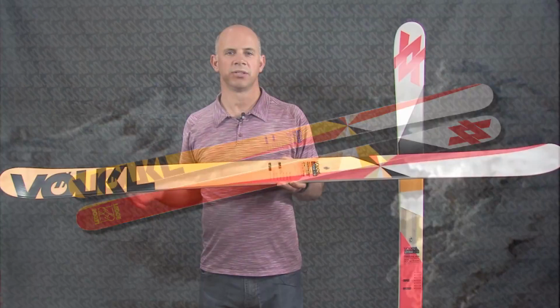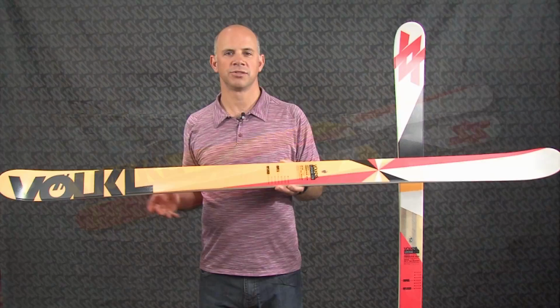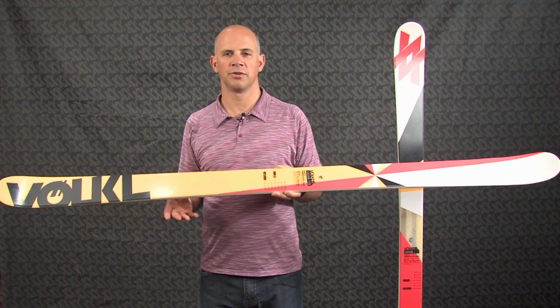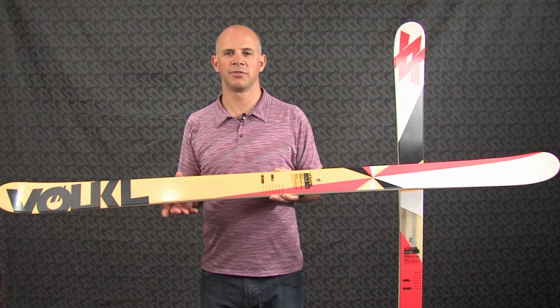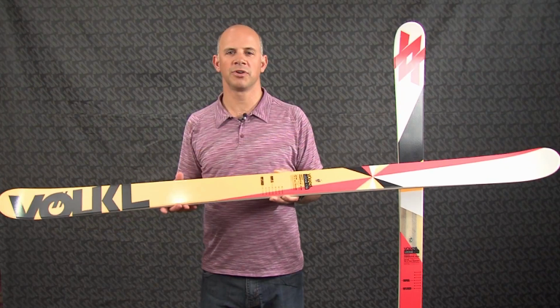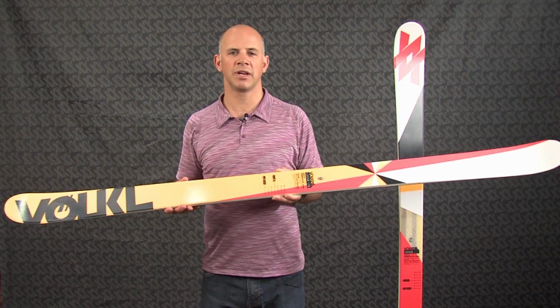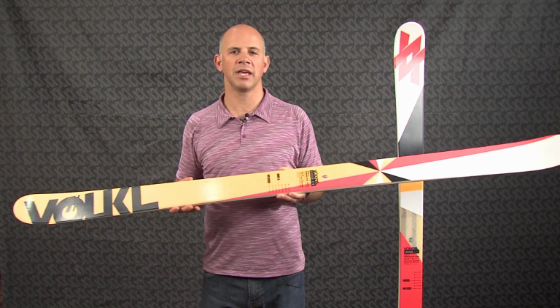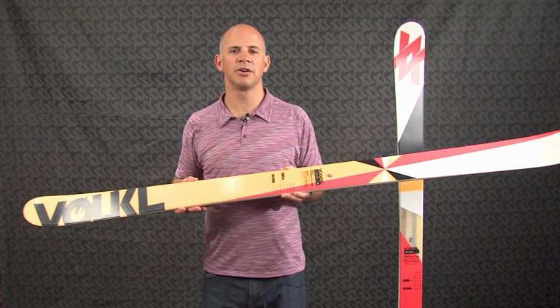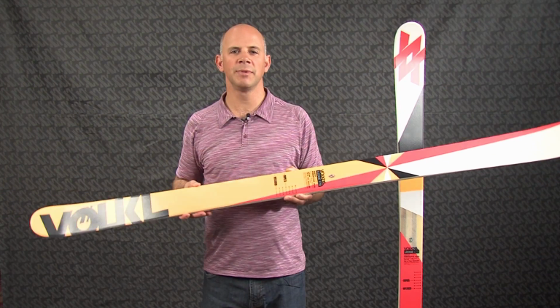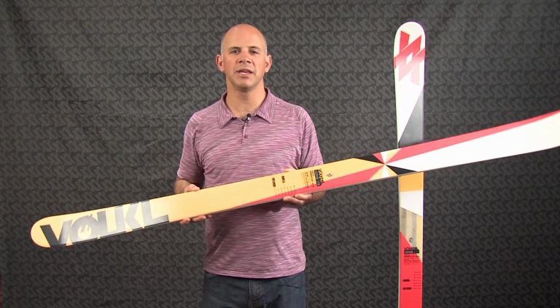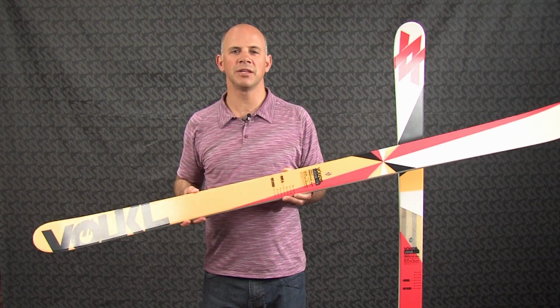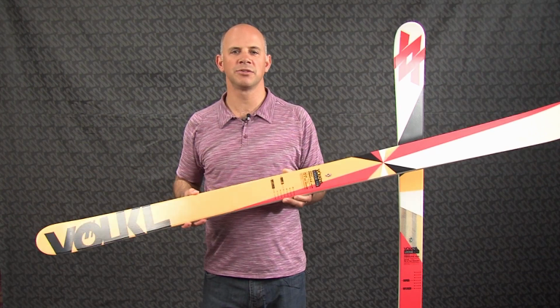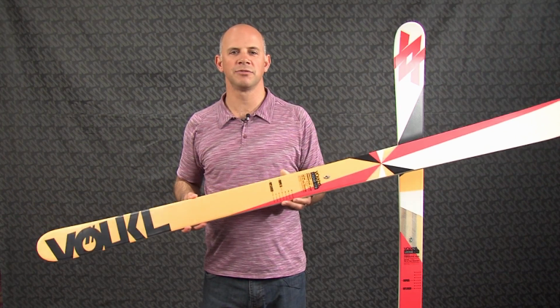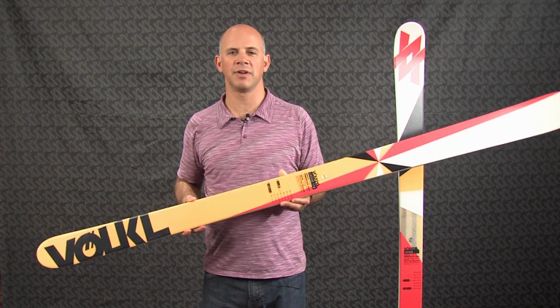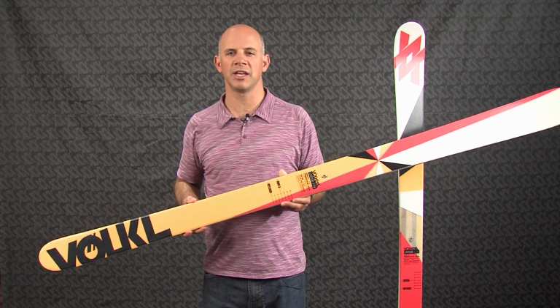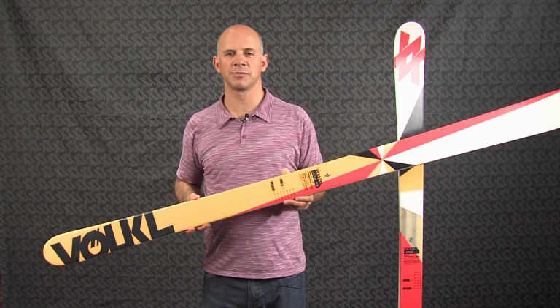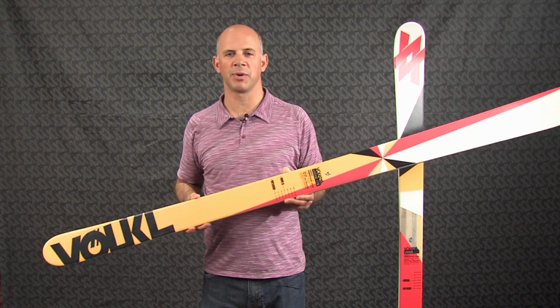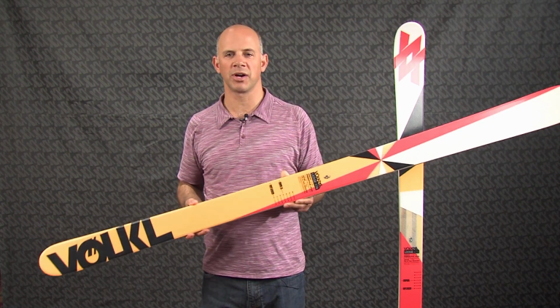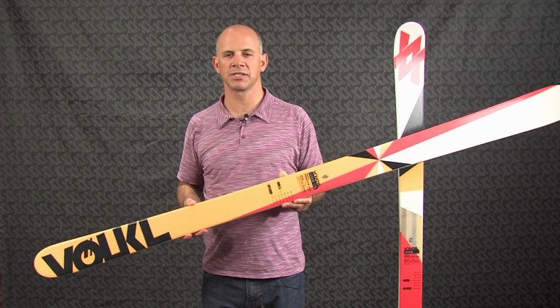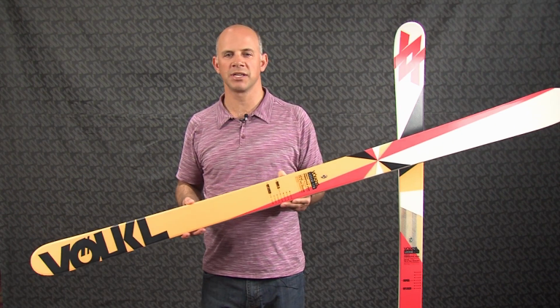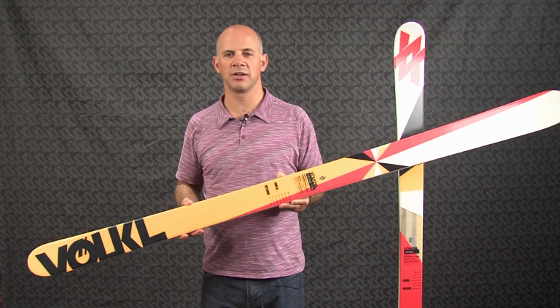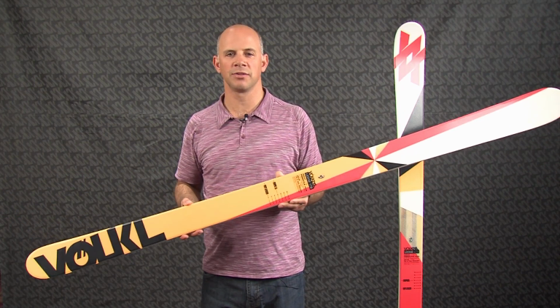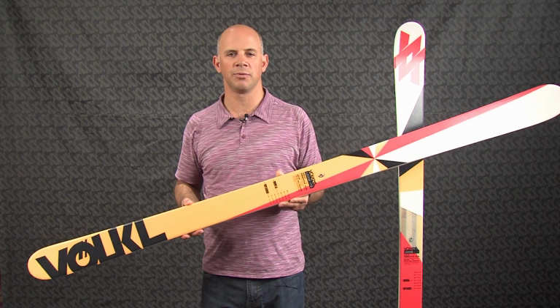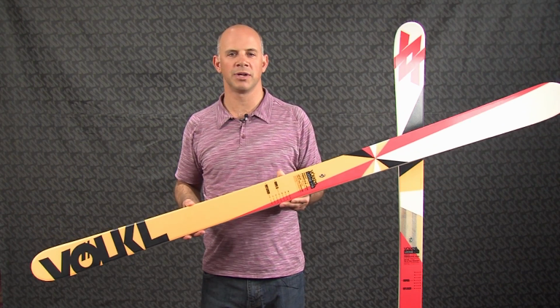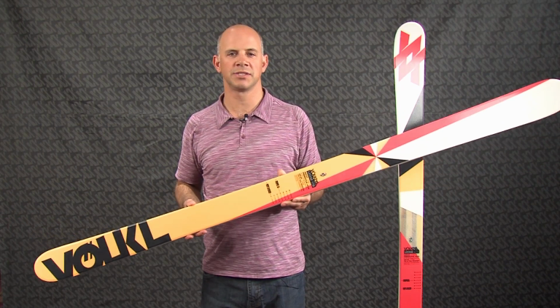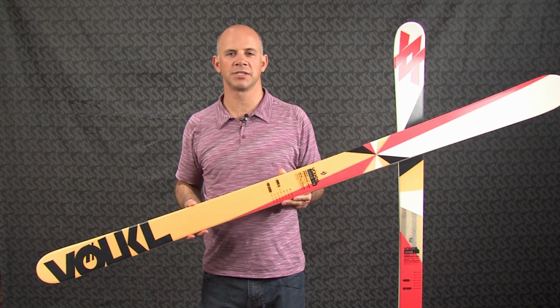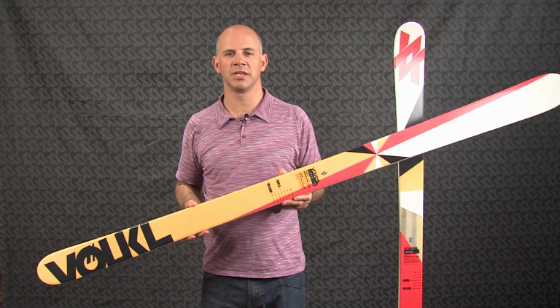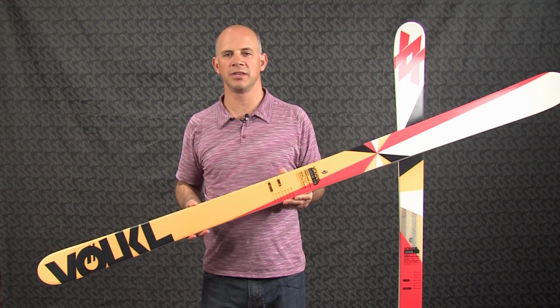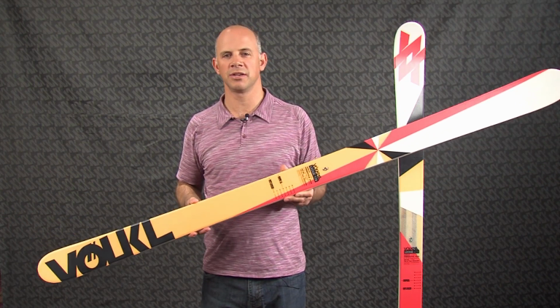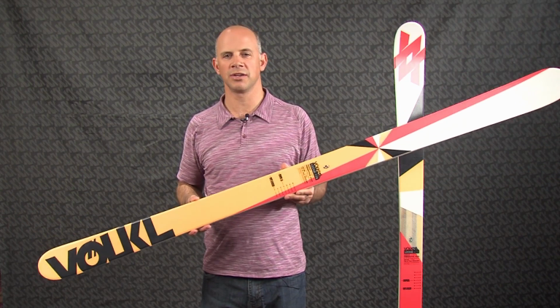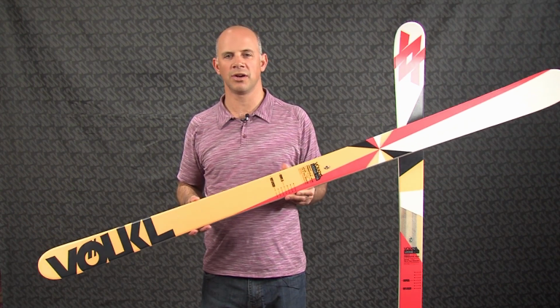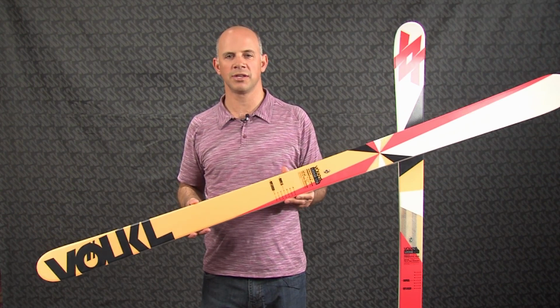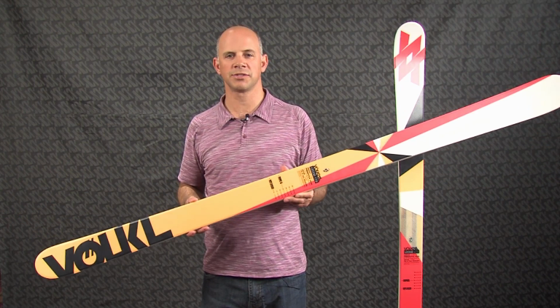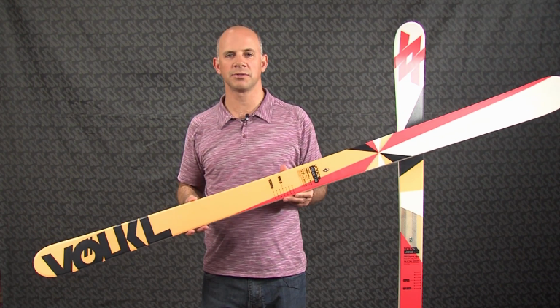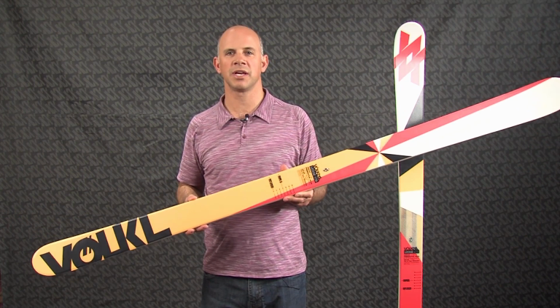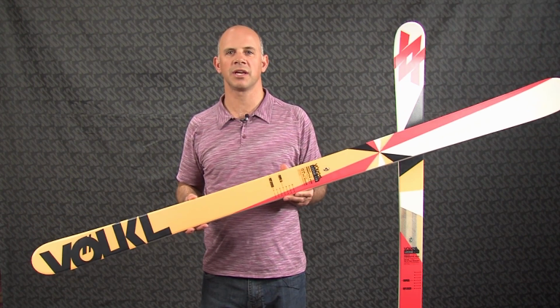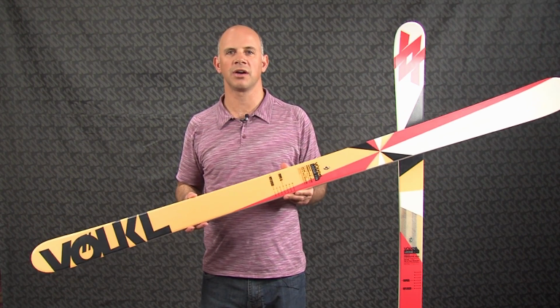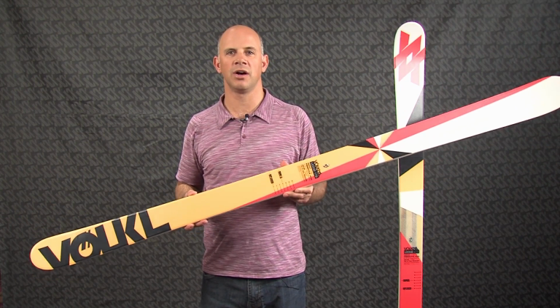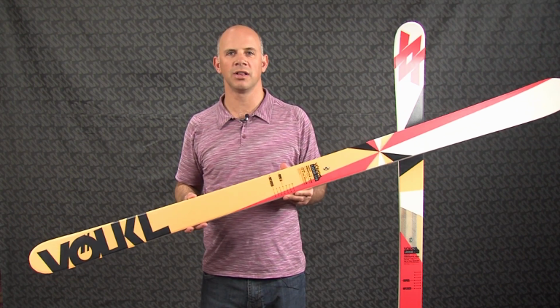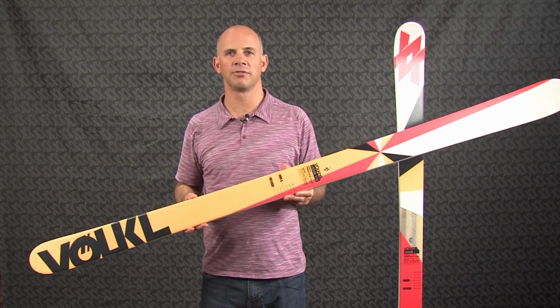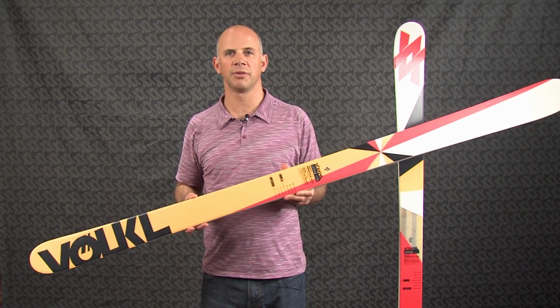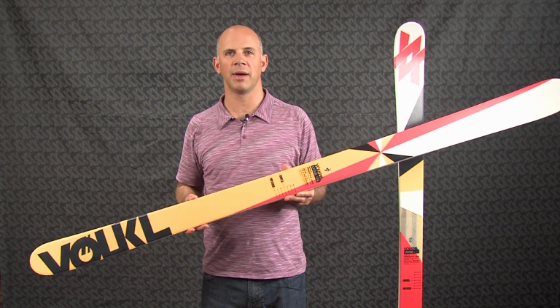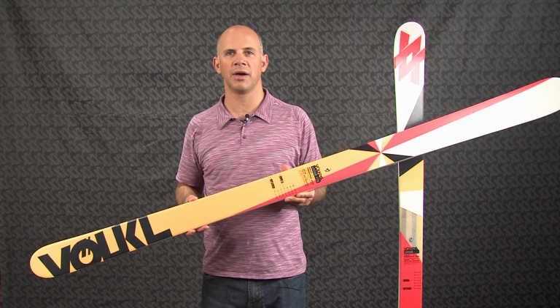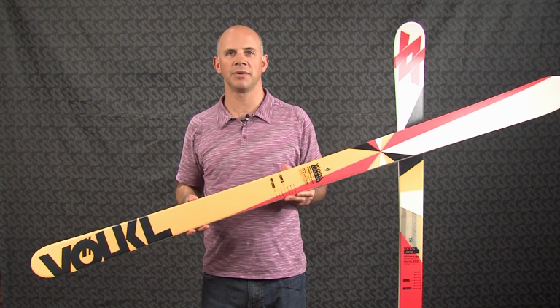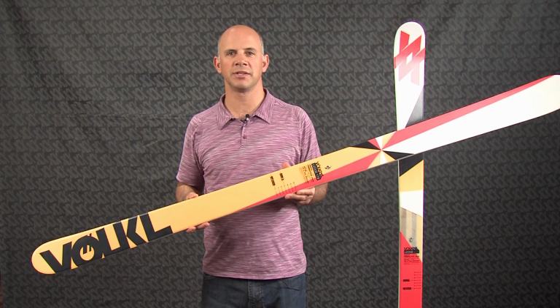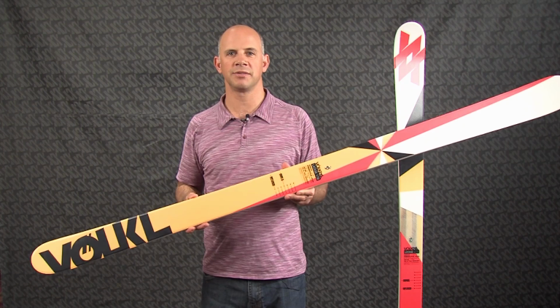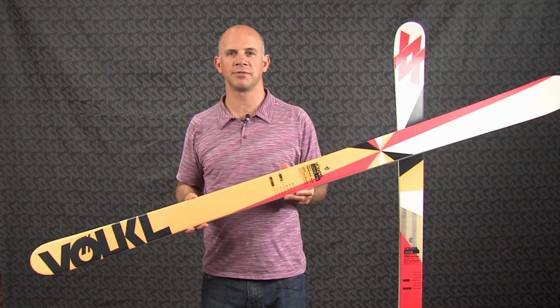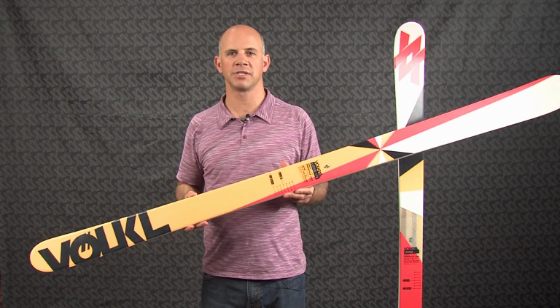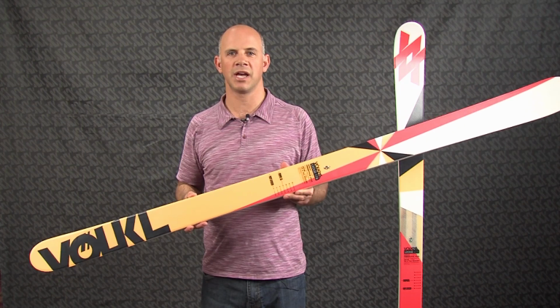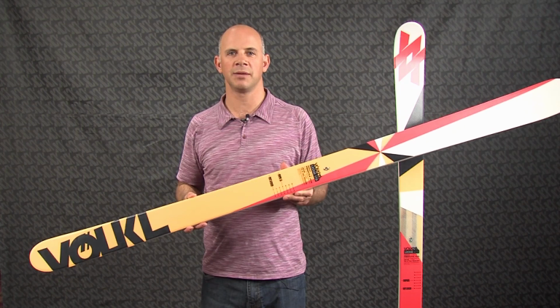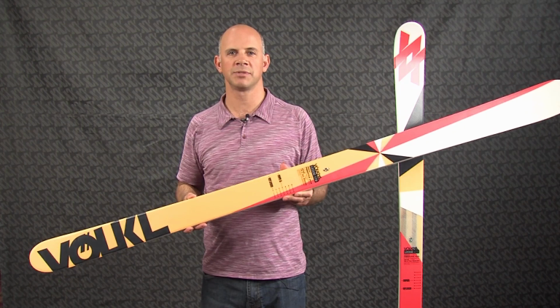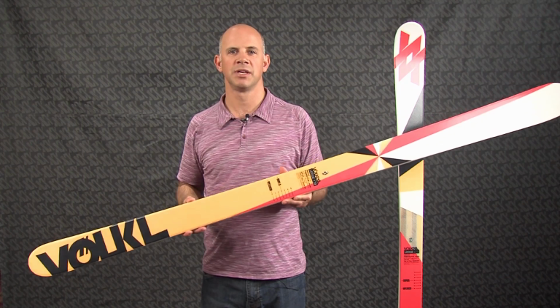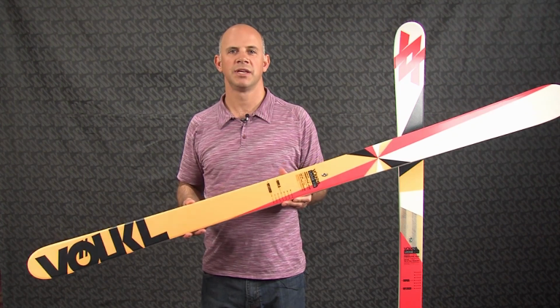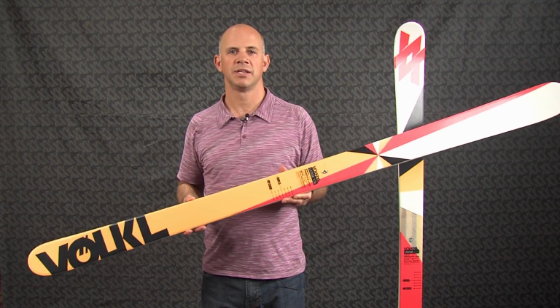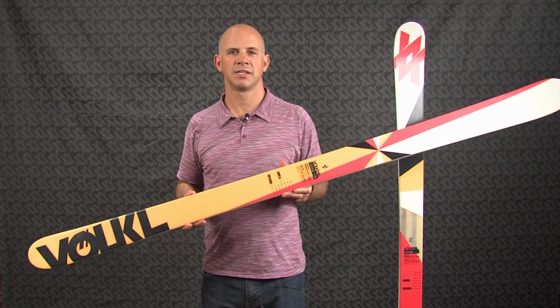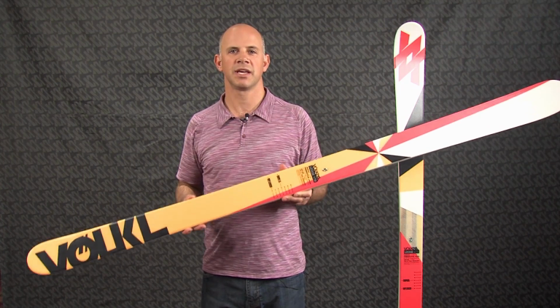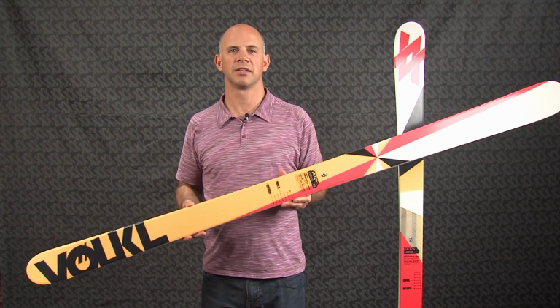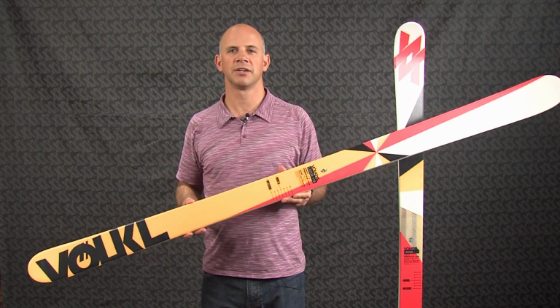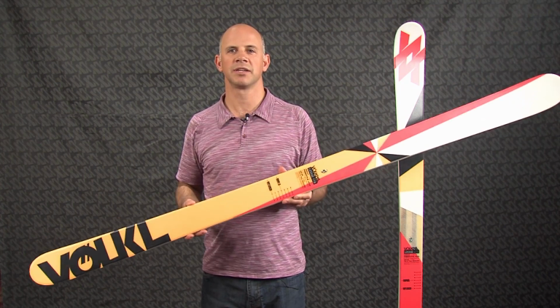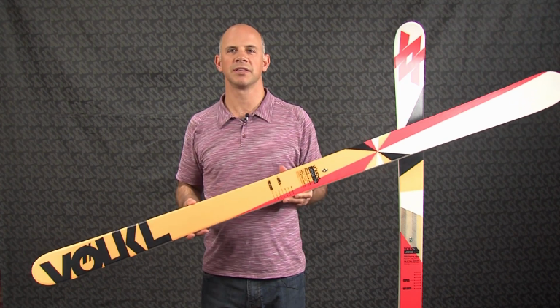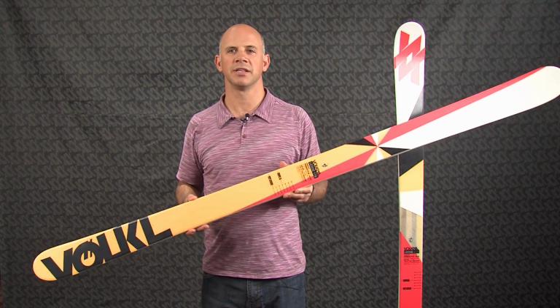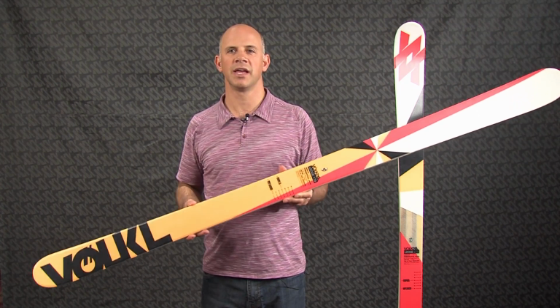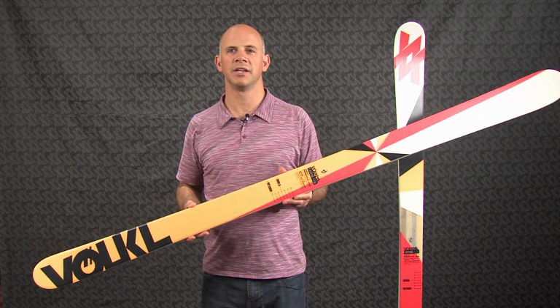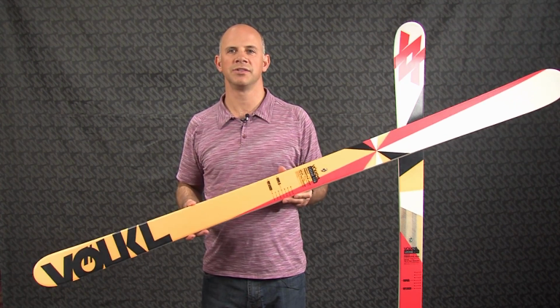So if you're an intermediate to advanced park skier that wants a ski that you can also take all over the mountain at different times, take a look at the Ledge.